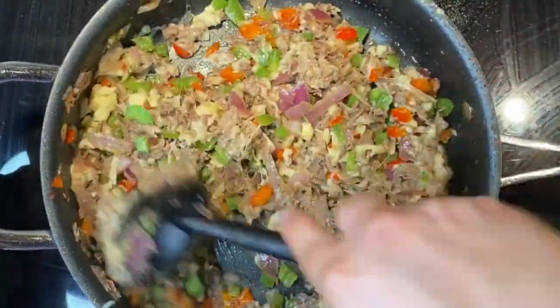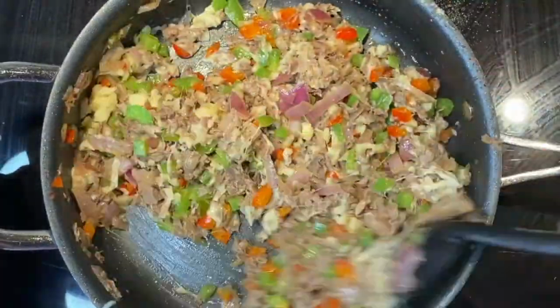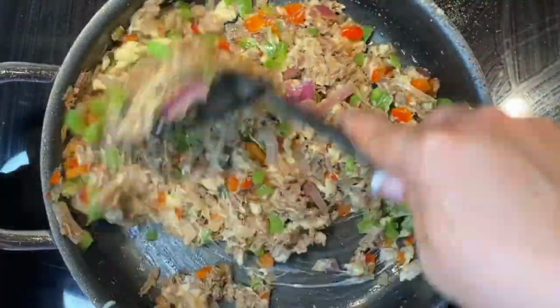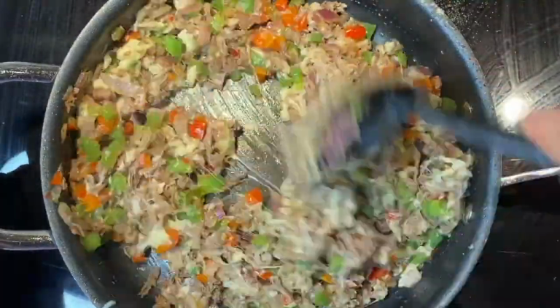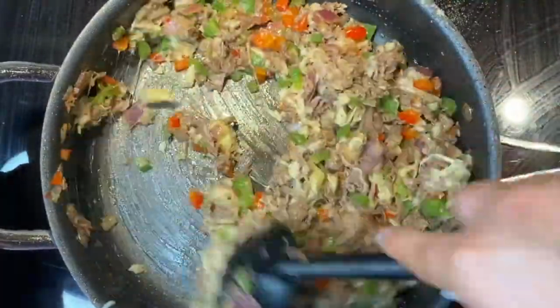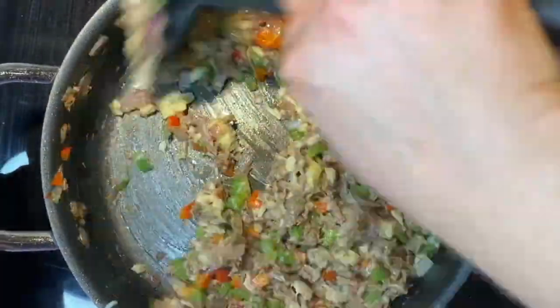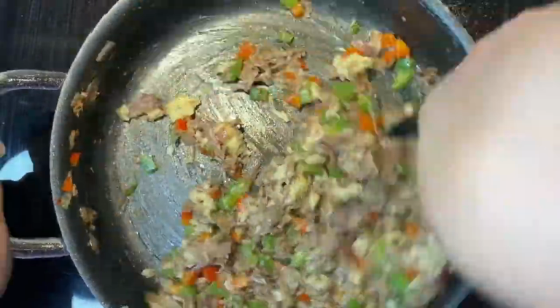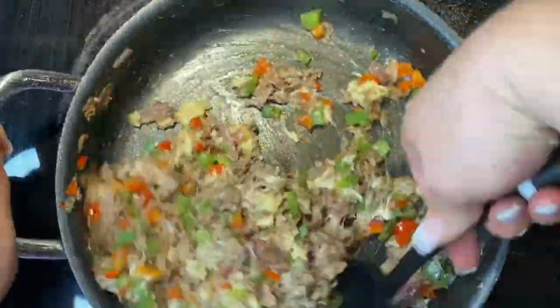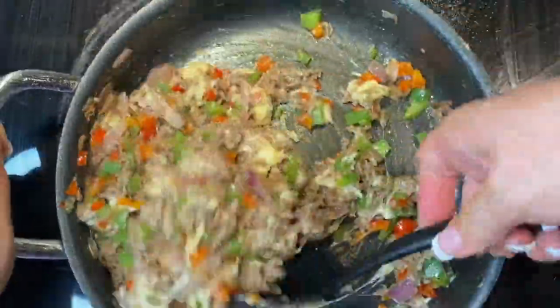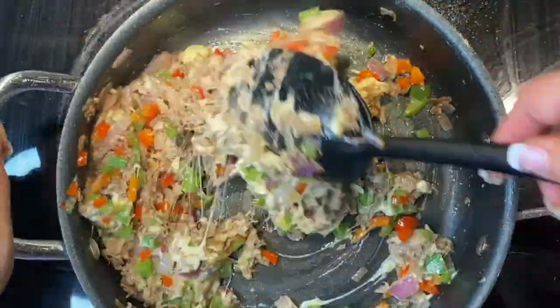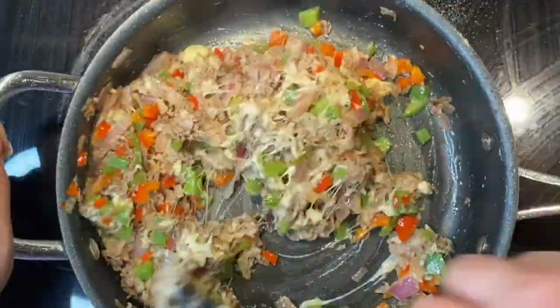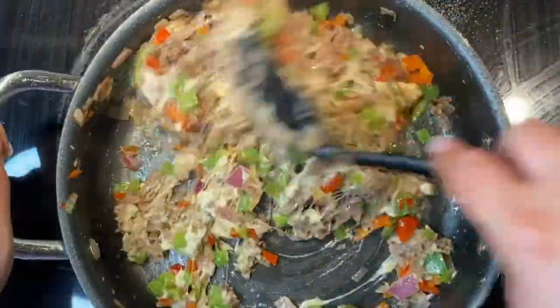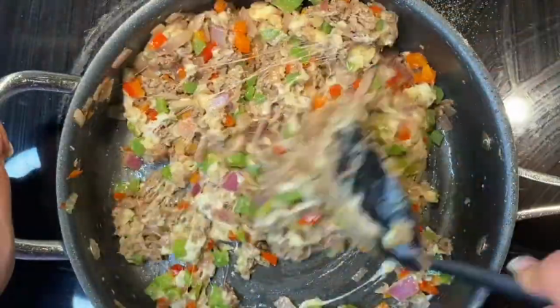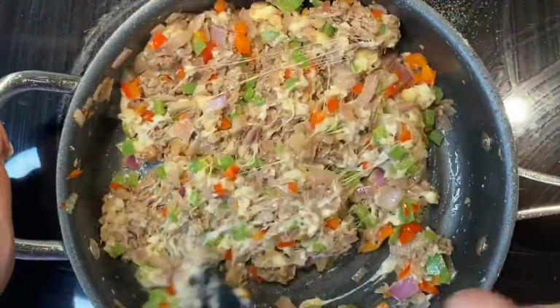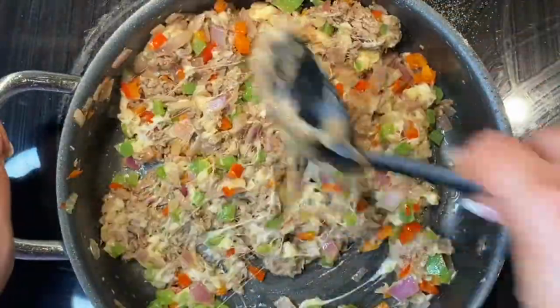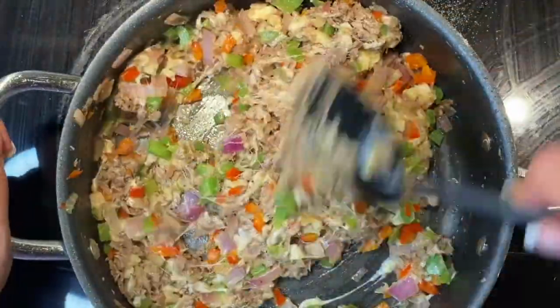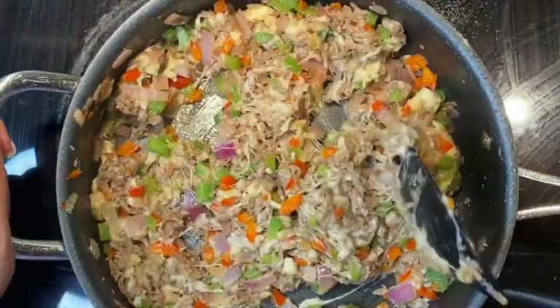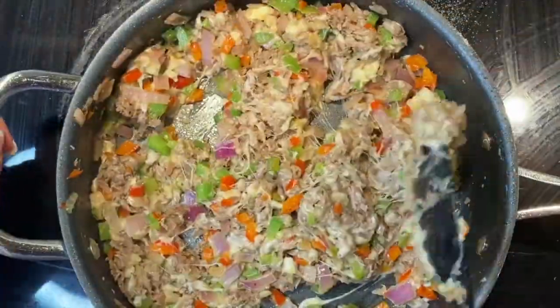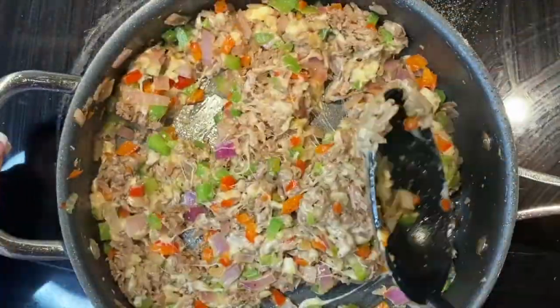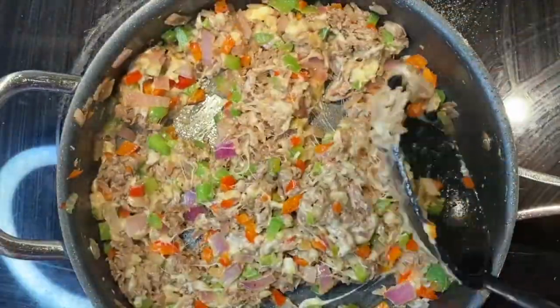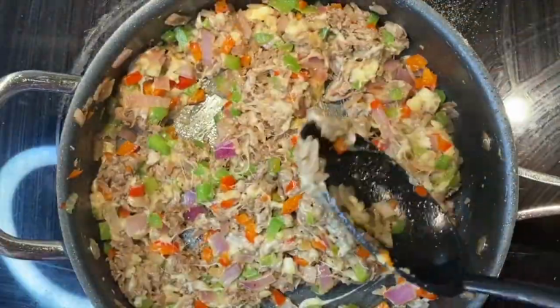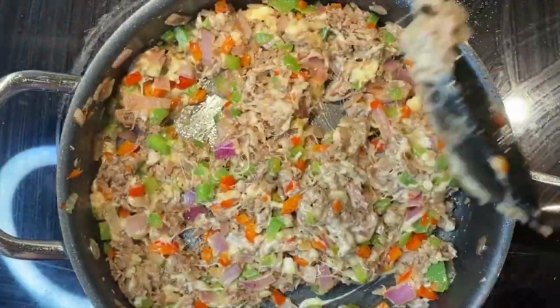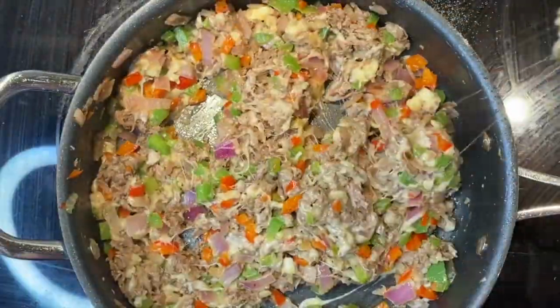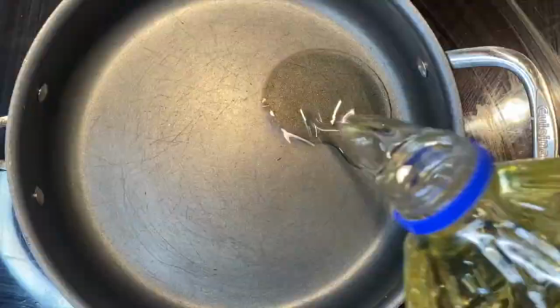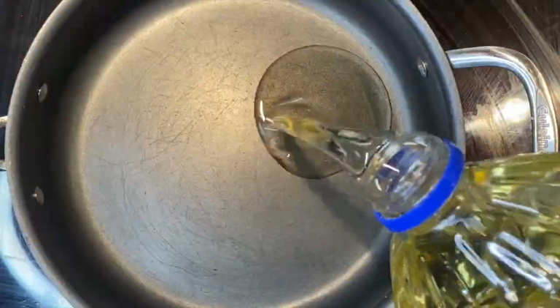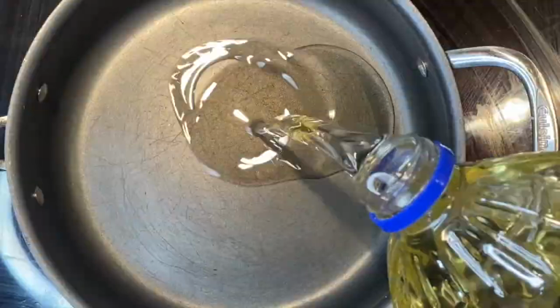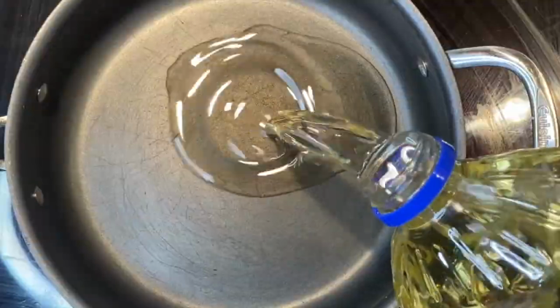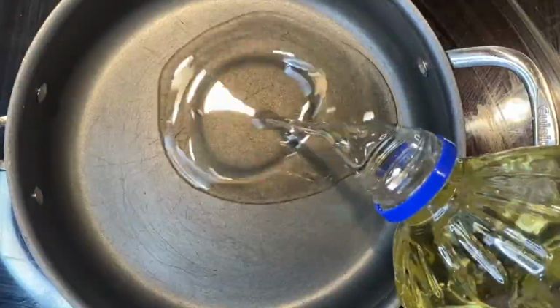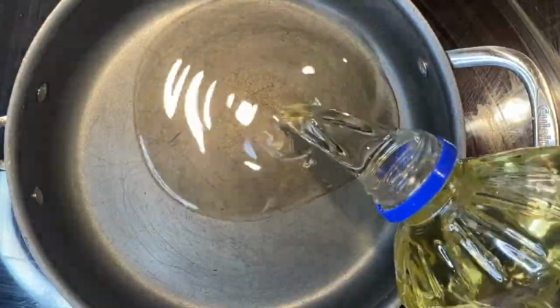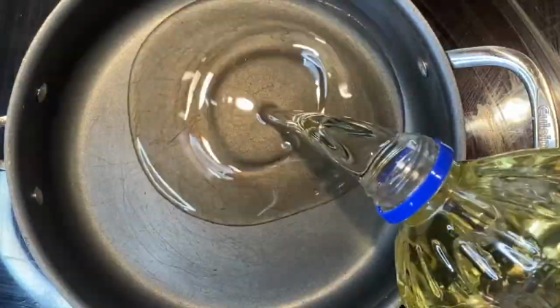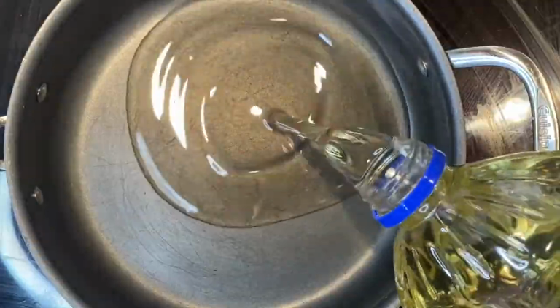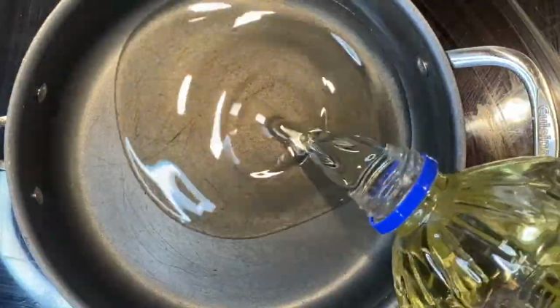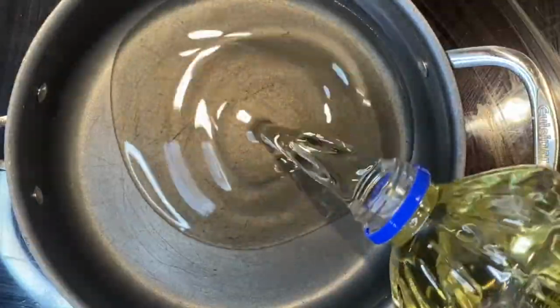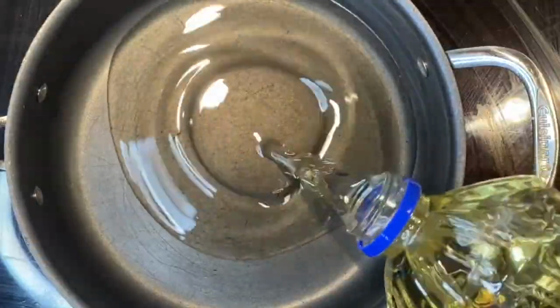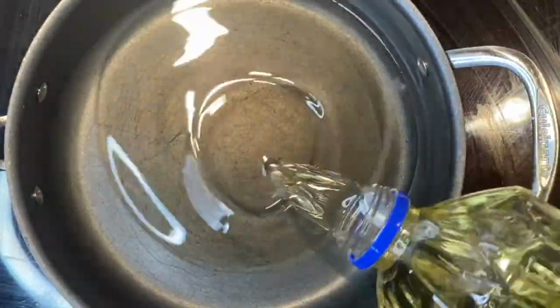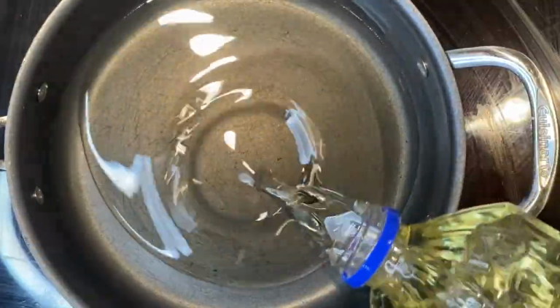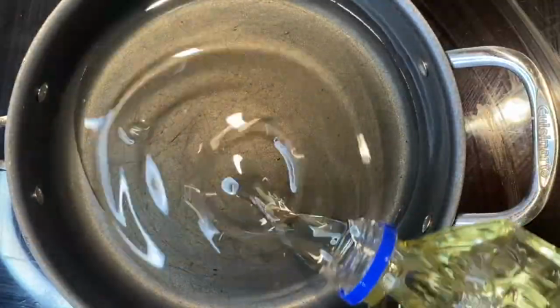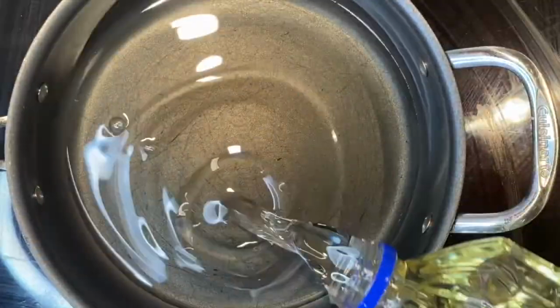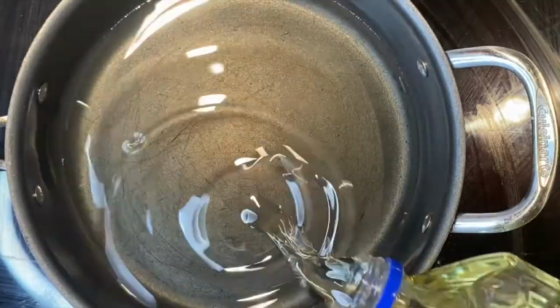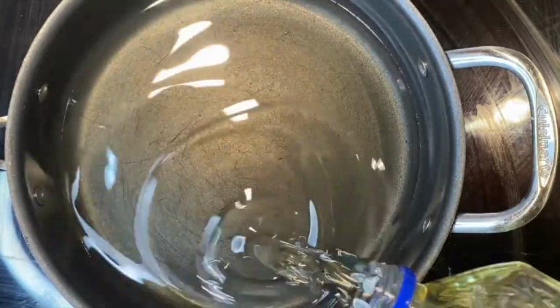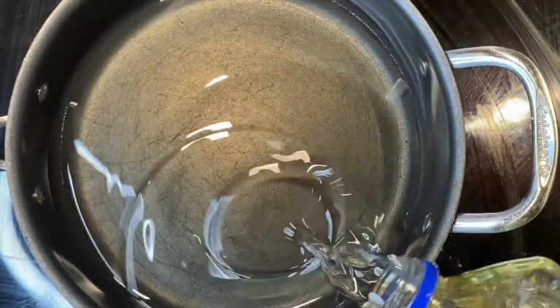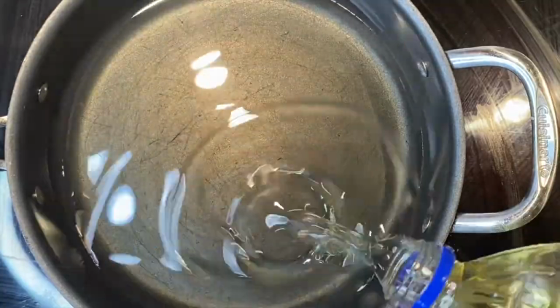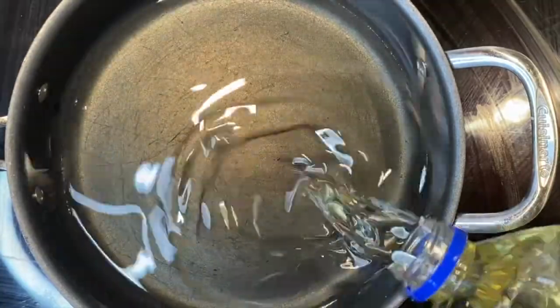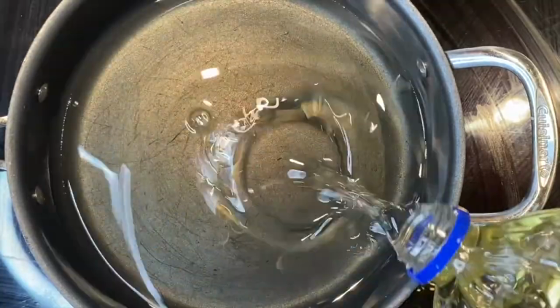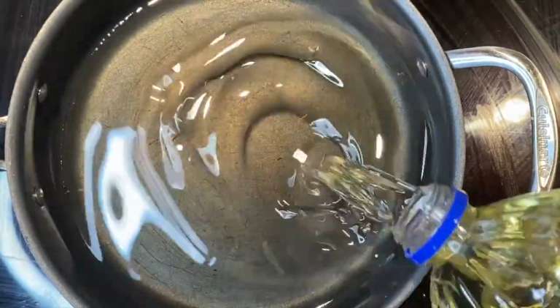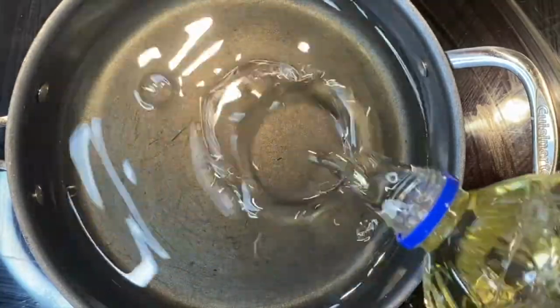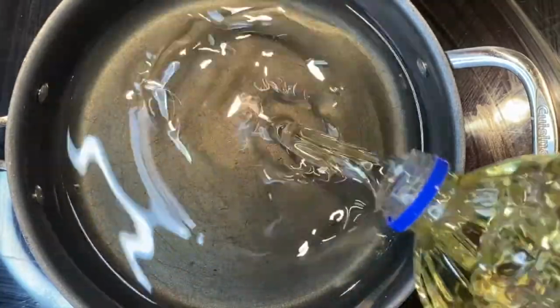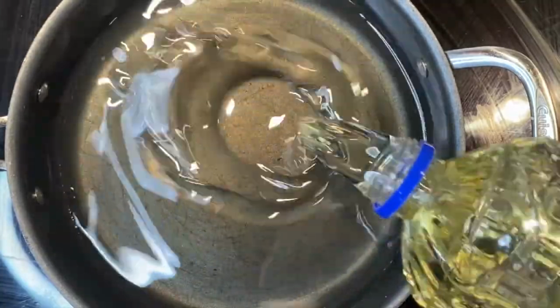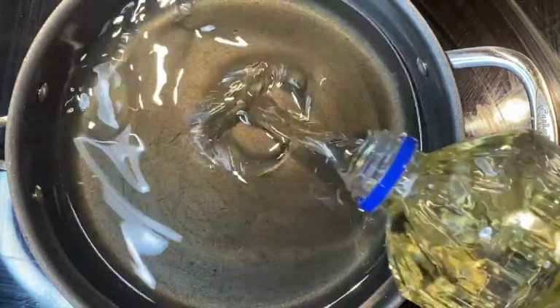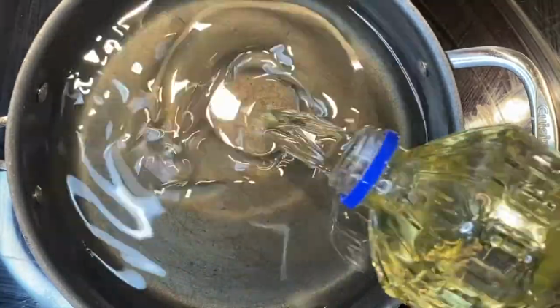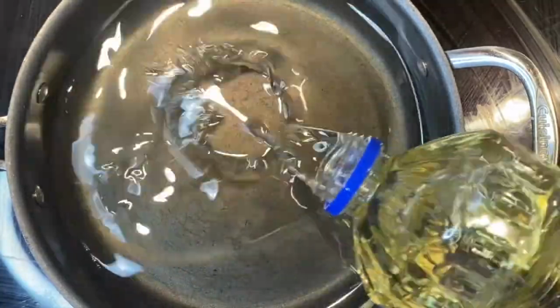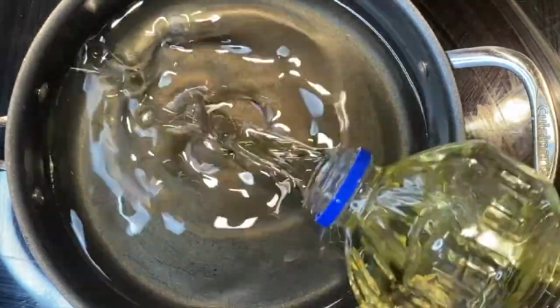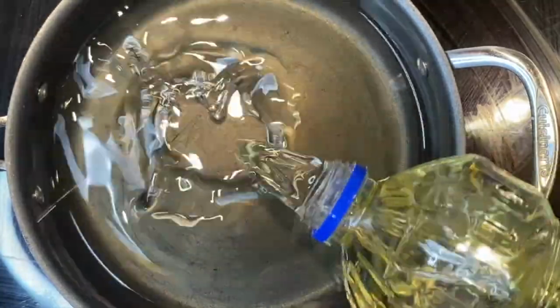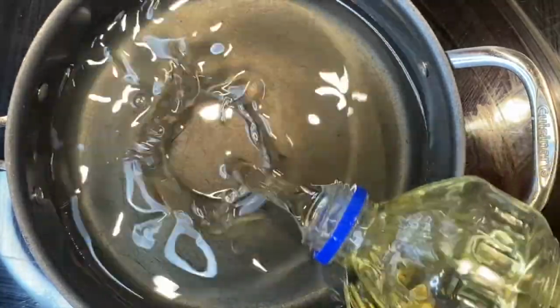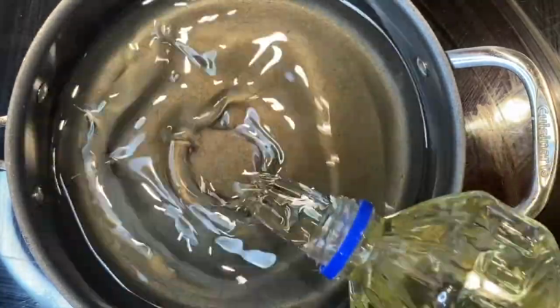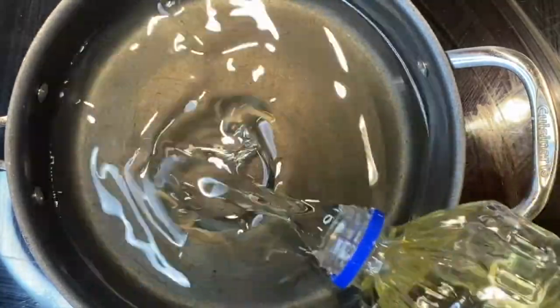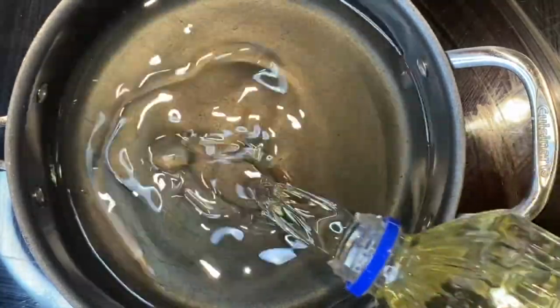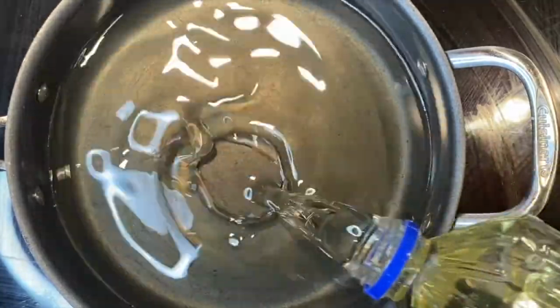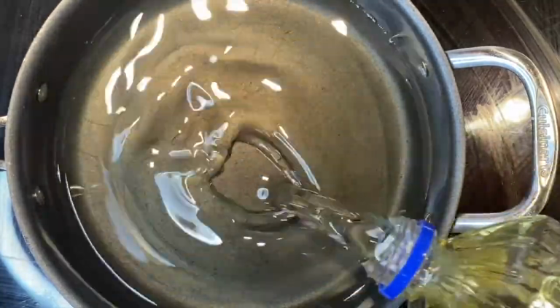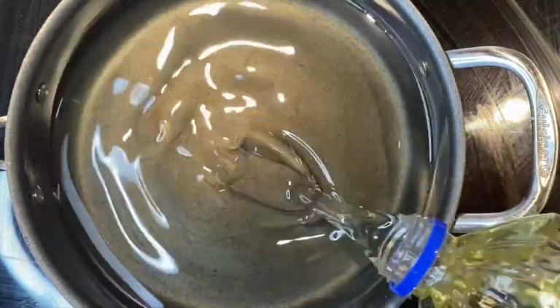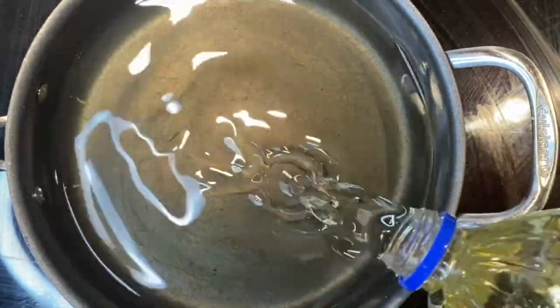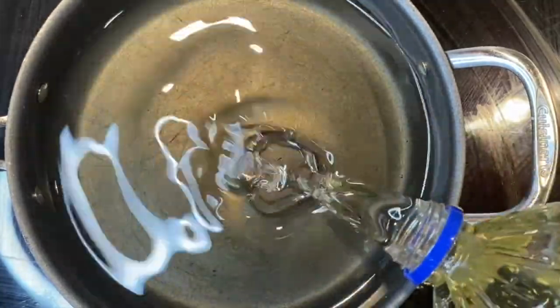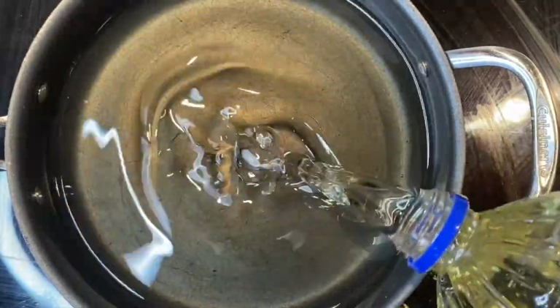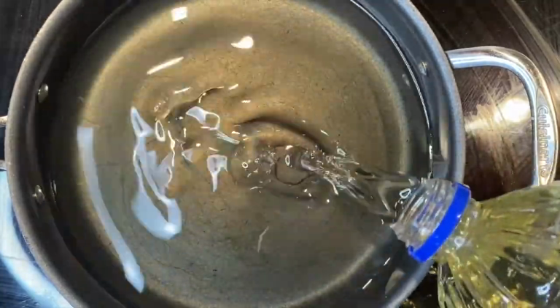Now I'm going to set this to the side and just let it cool off a little bit while I get my oil ready to fry my egg rolls.